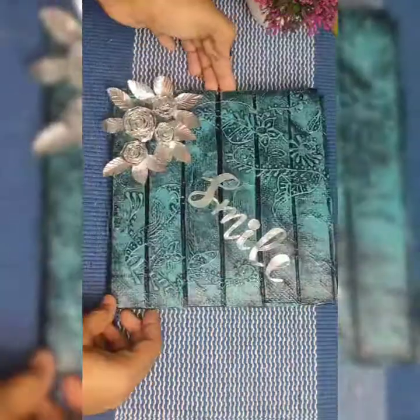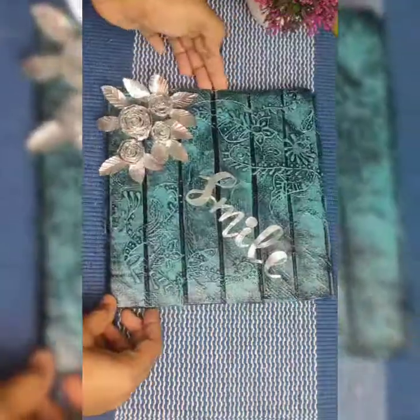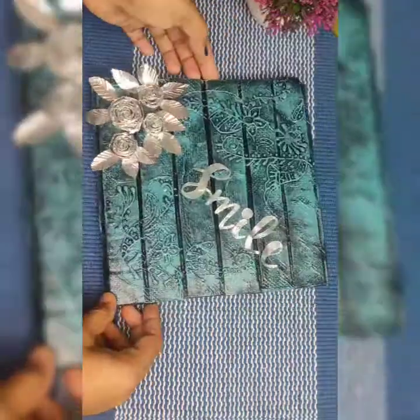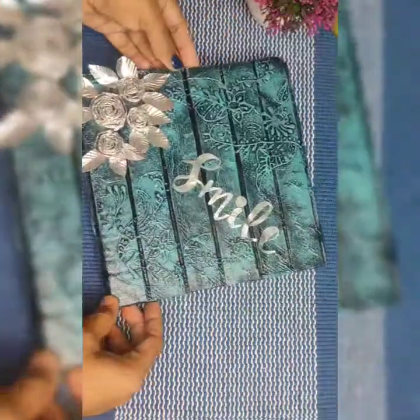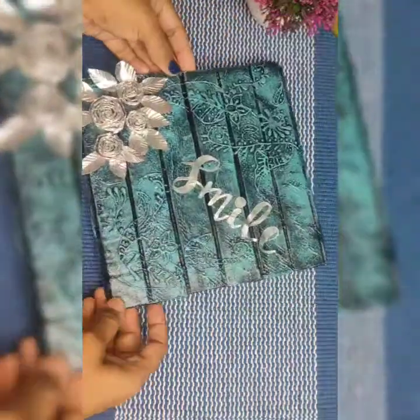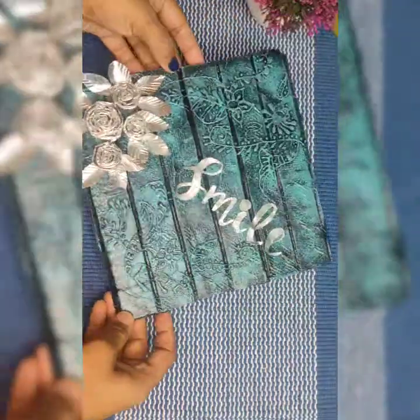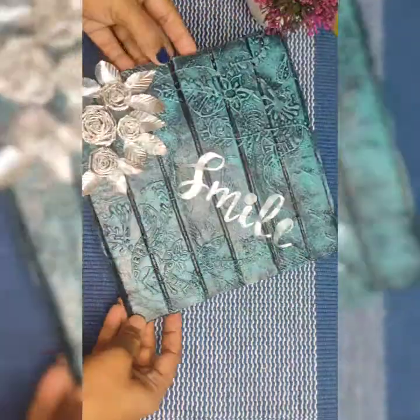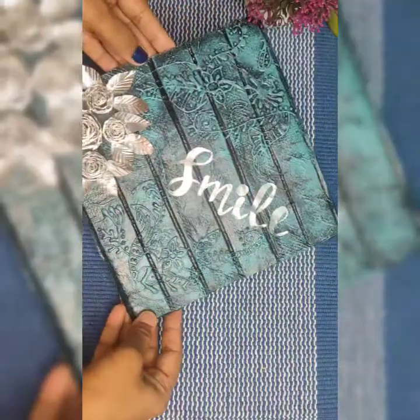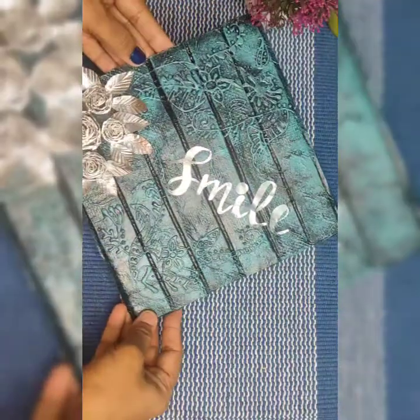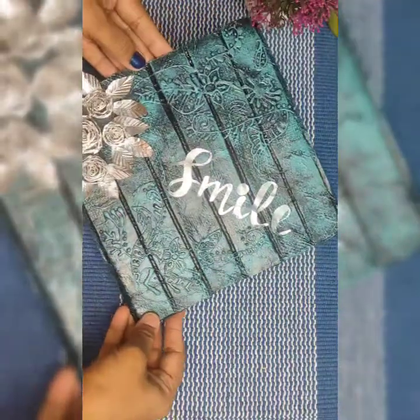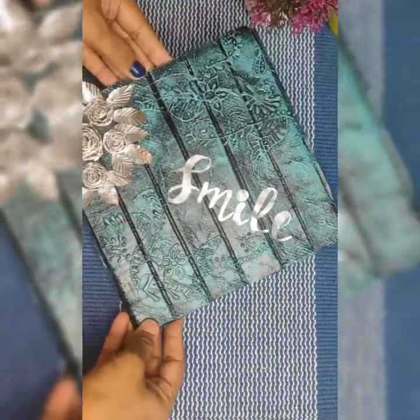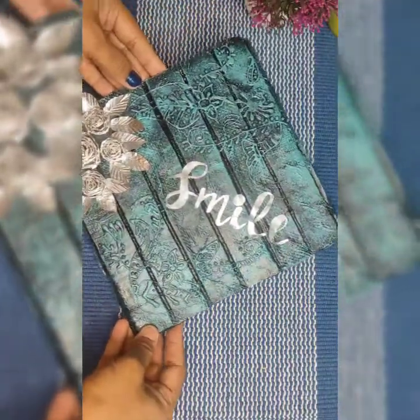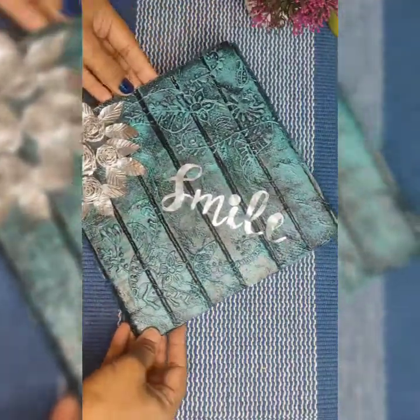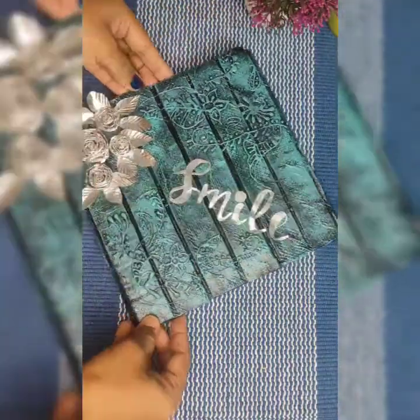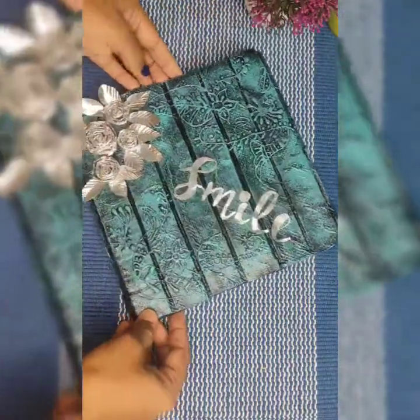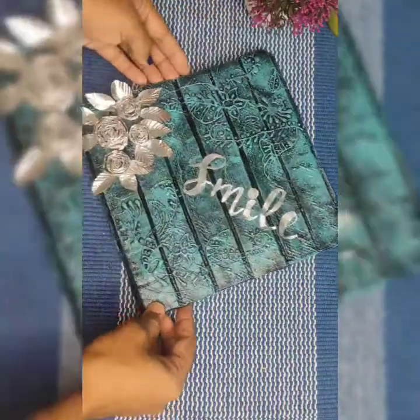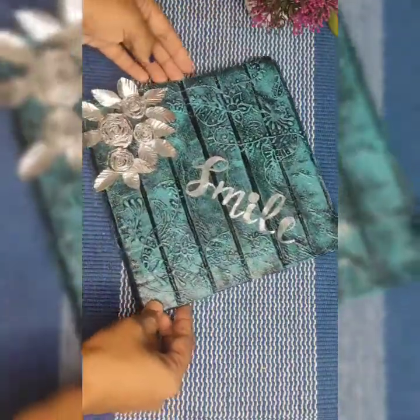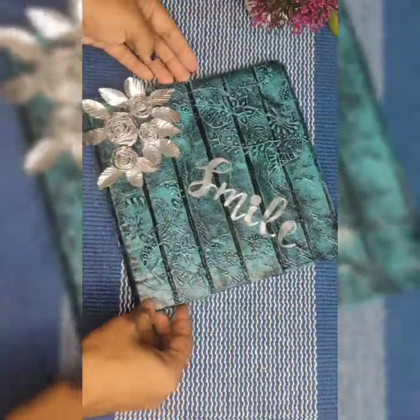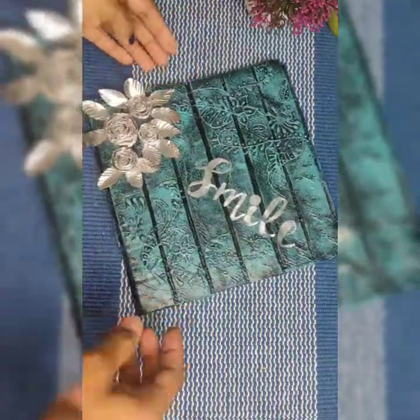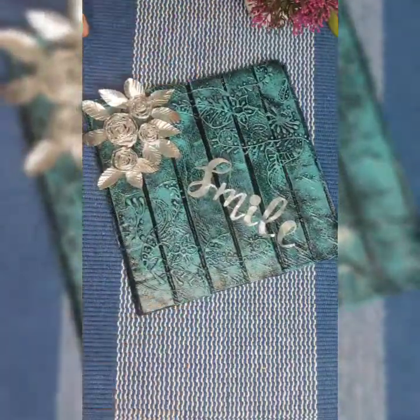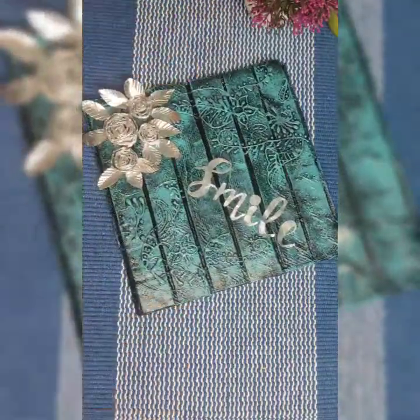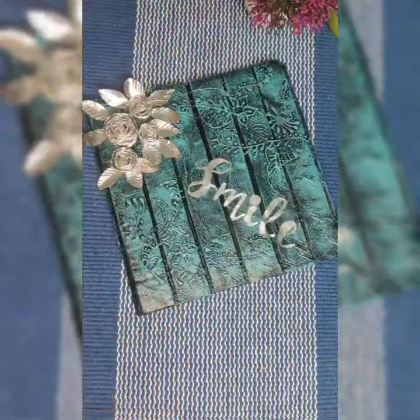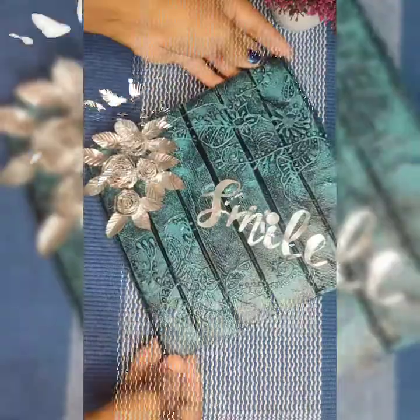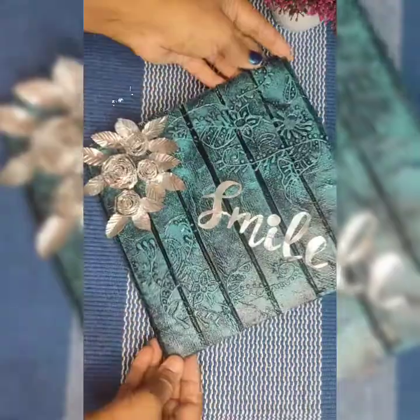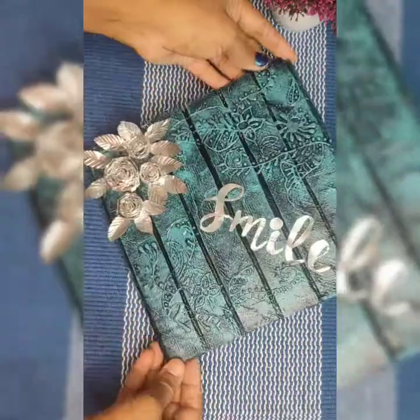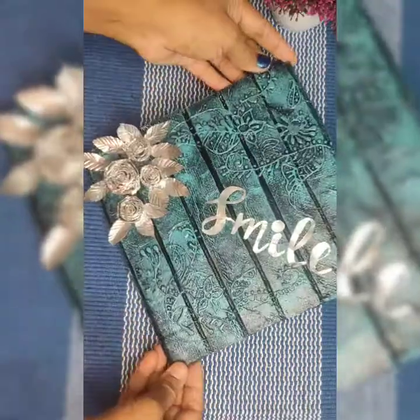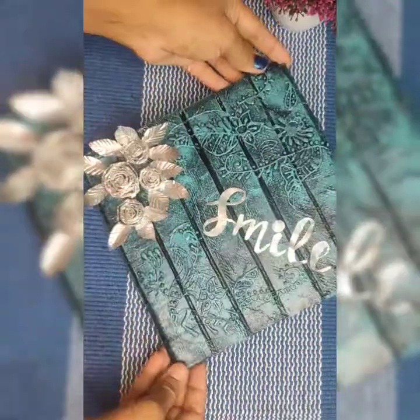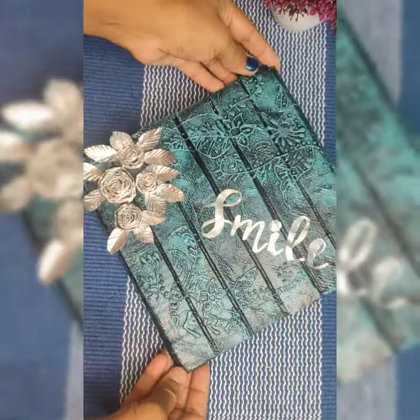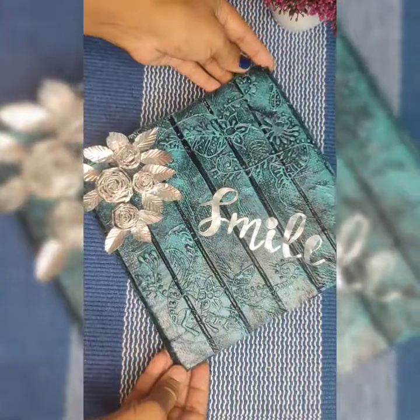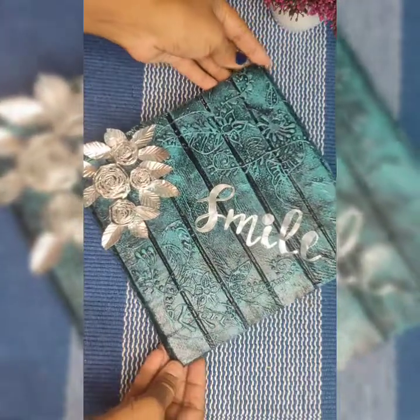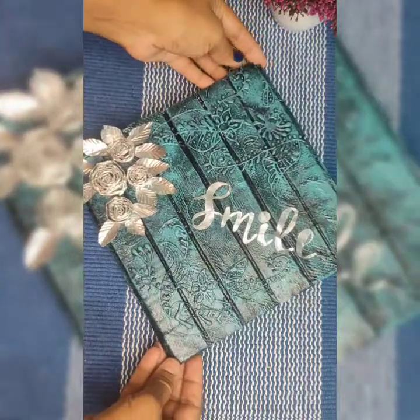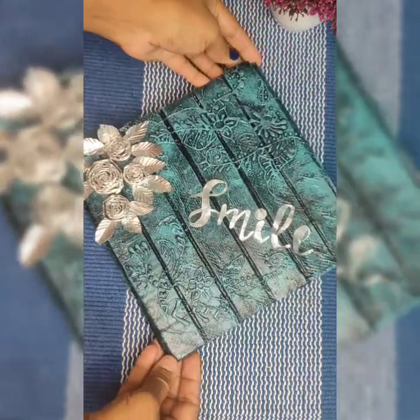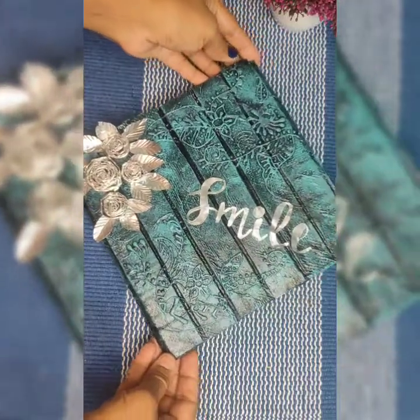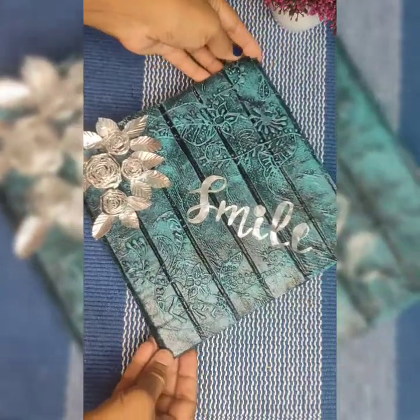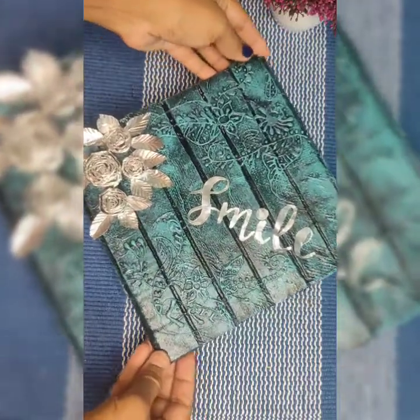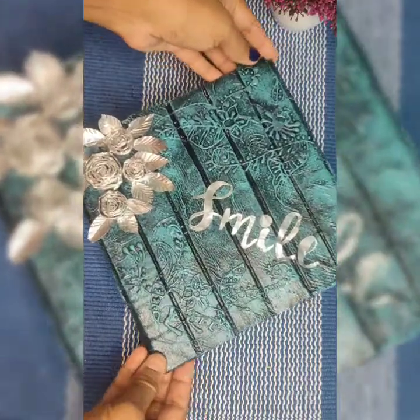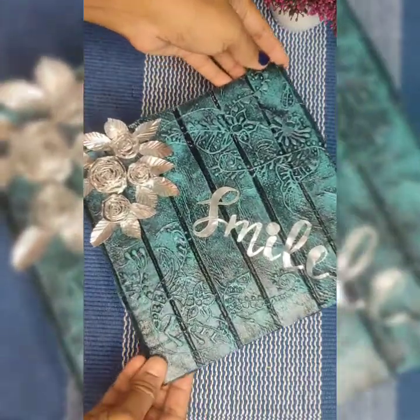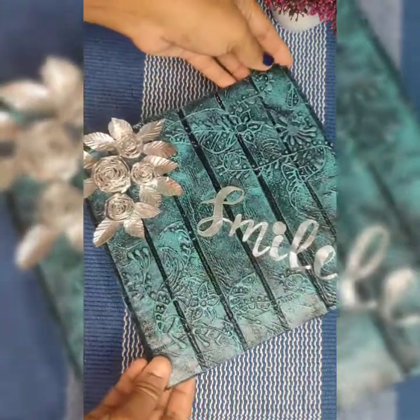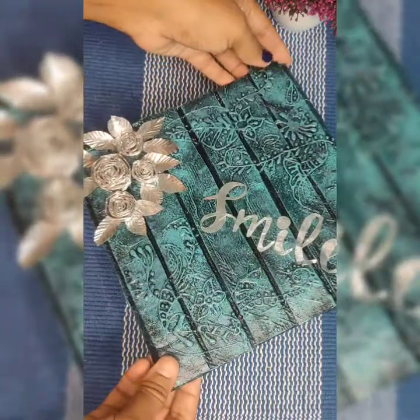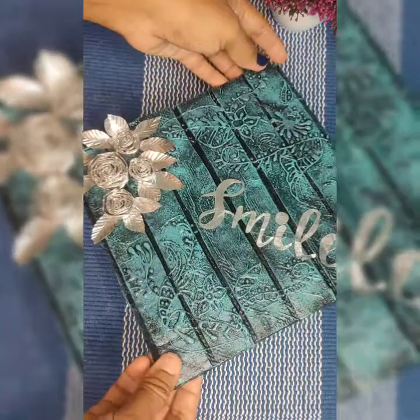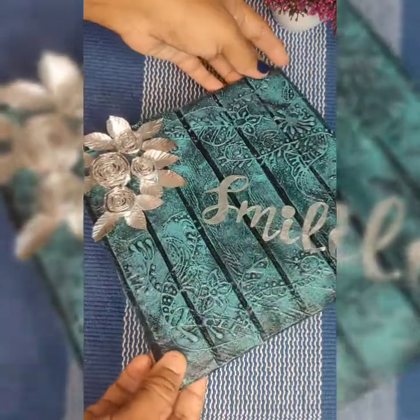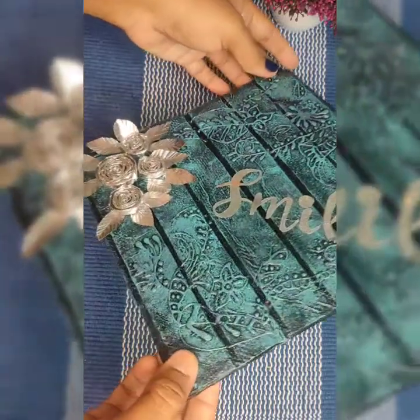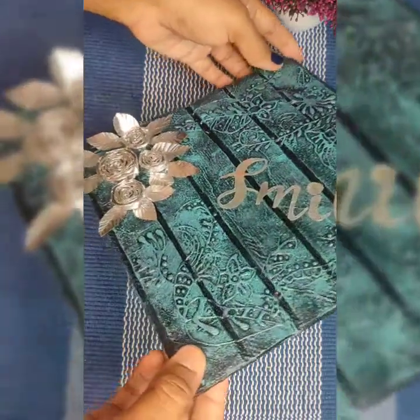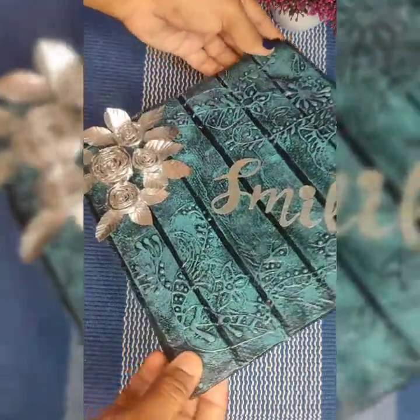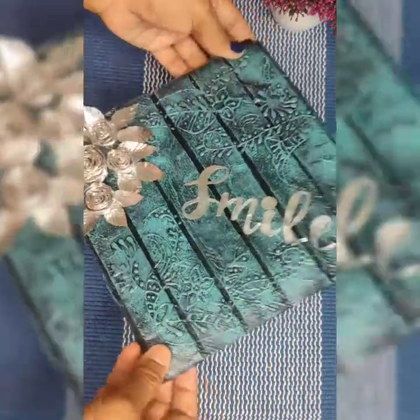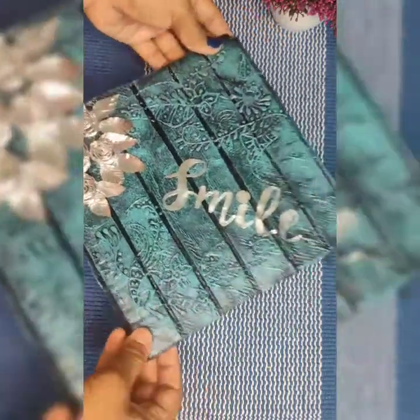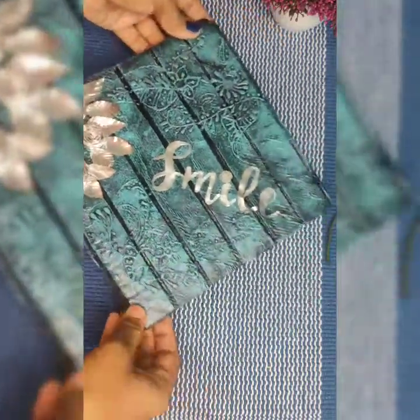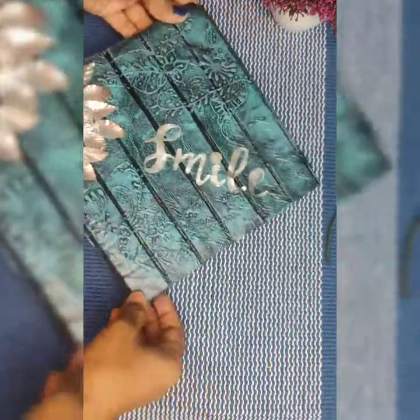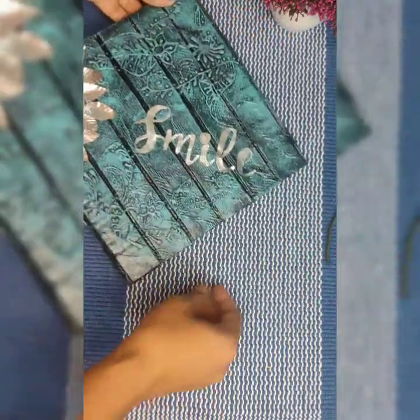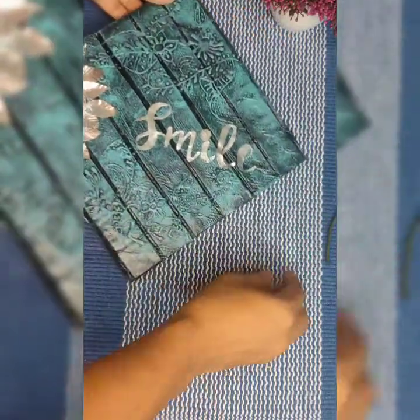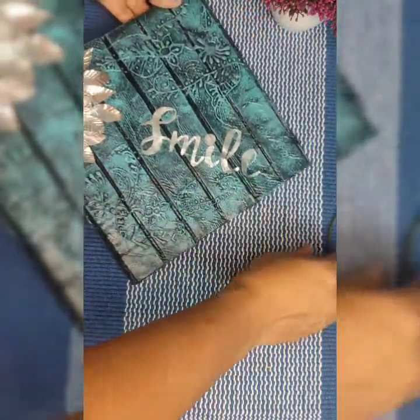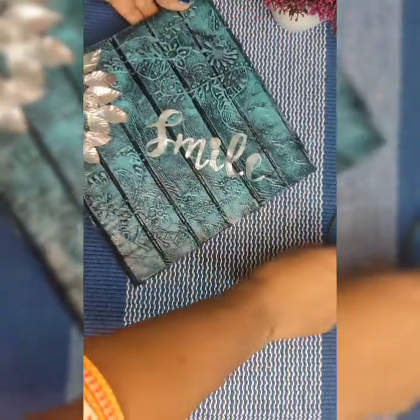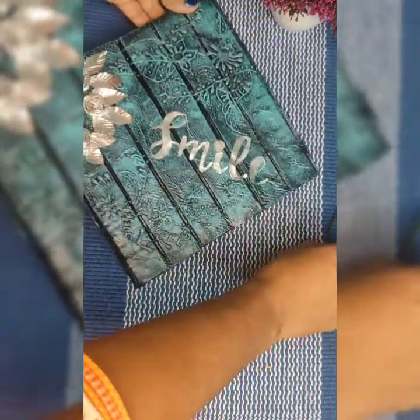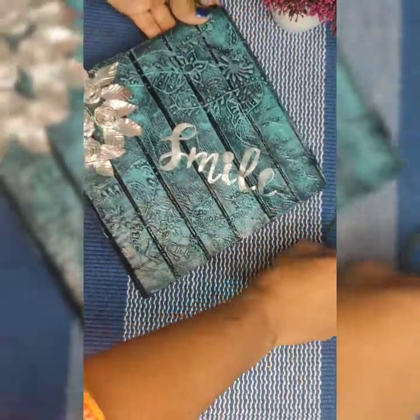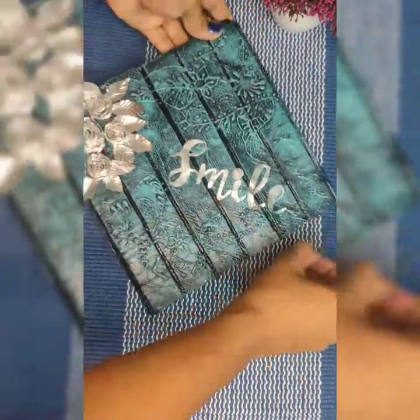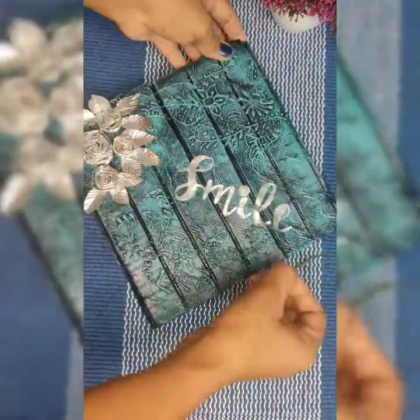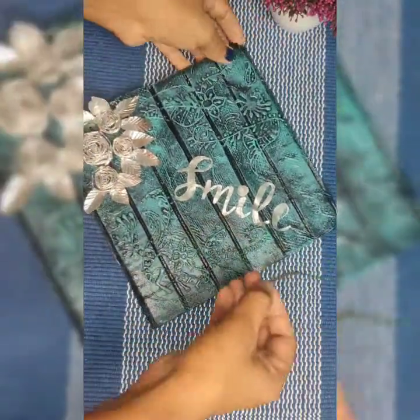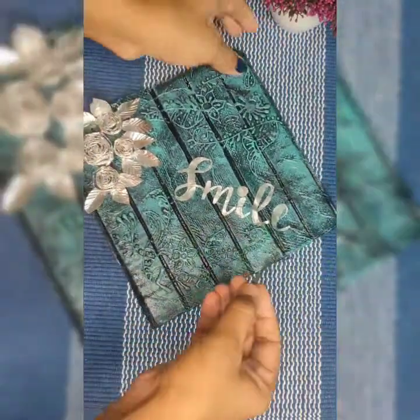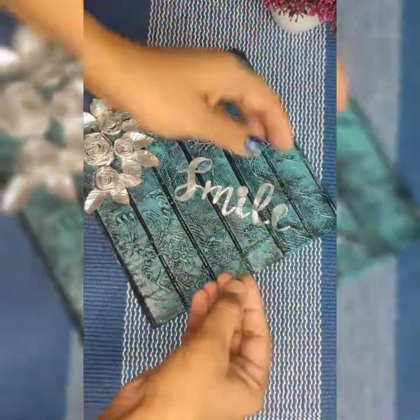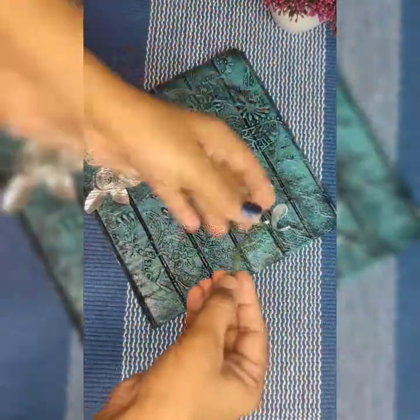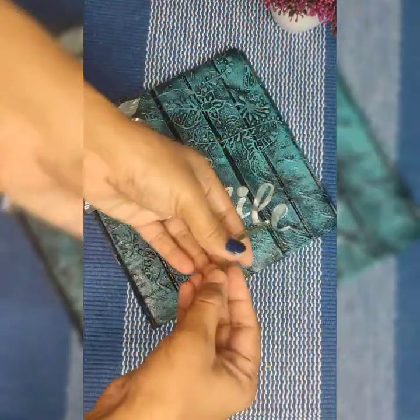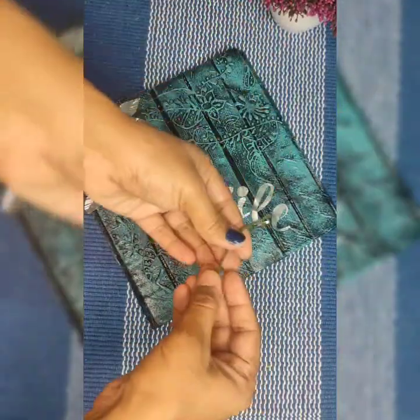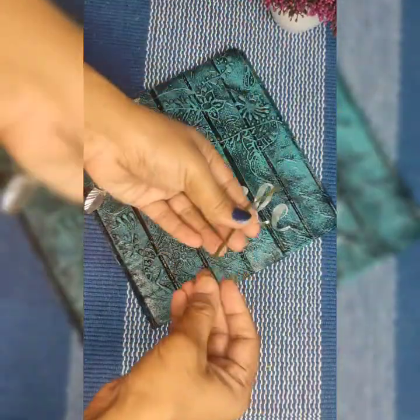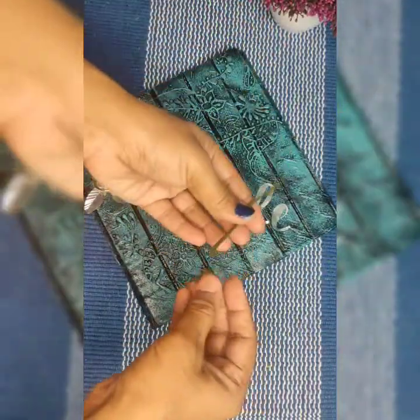And our wall decor is ready now. You can use a small piece of thread to hang it on the wall.